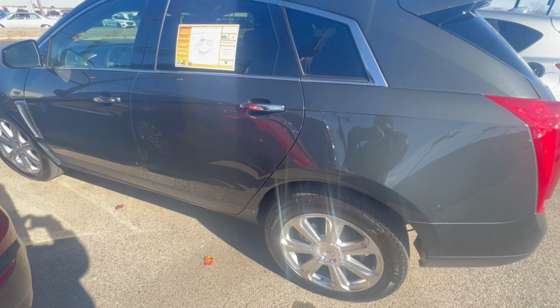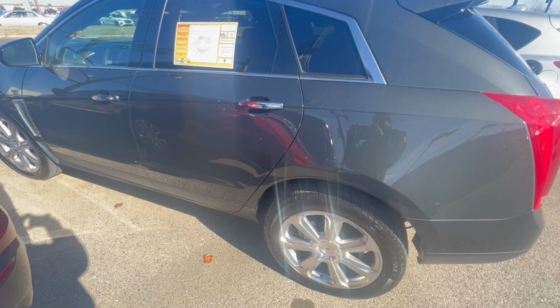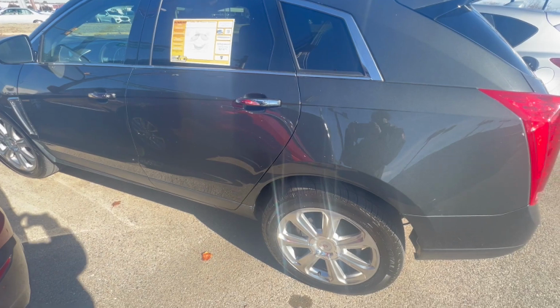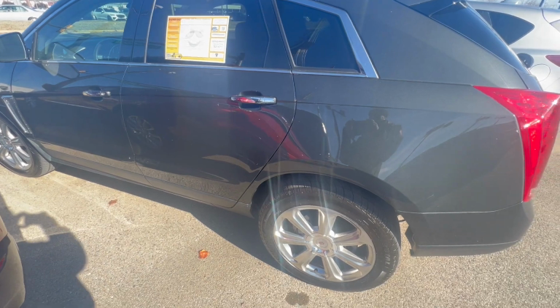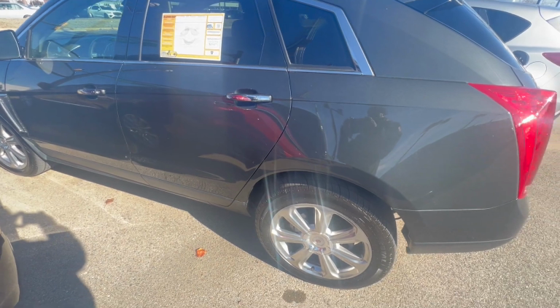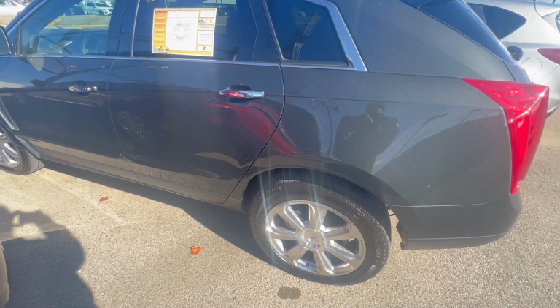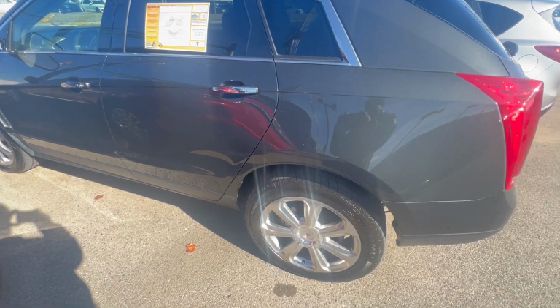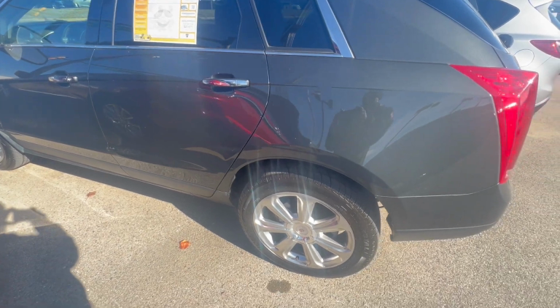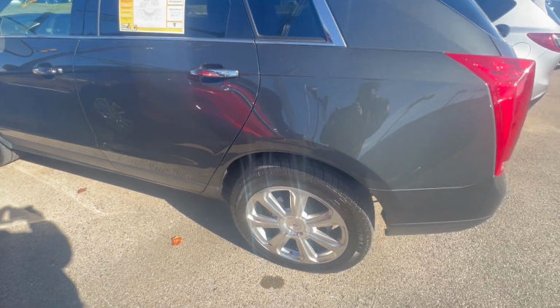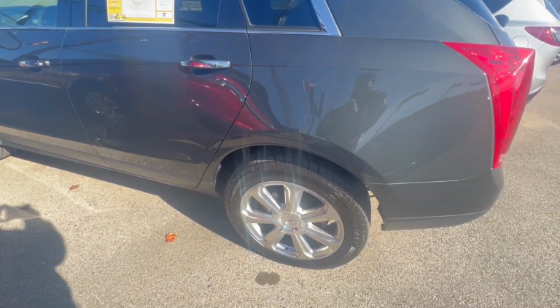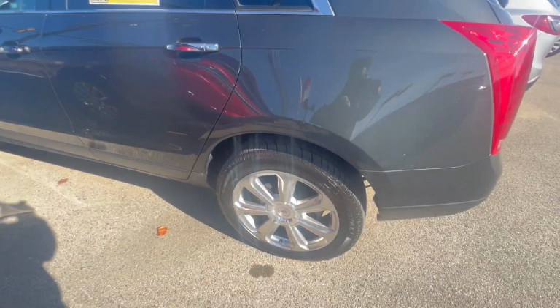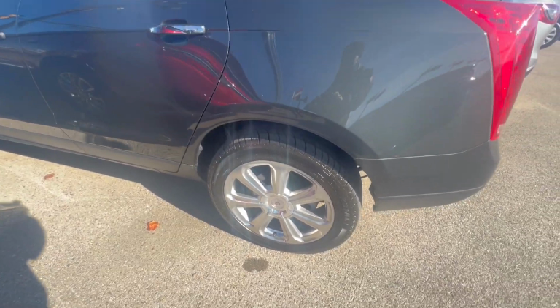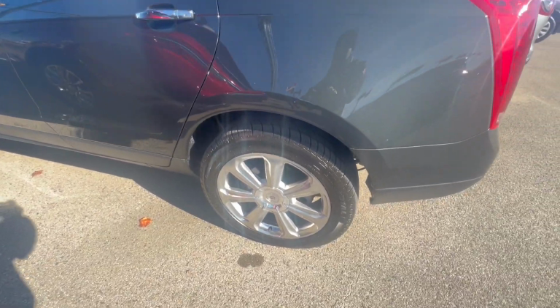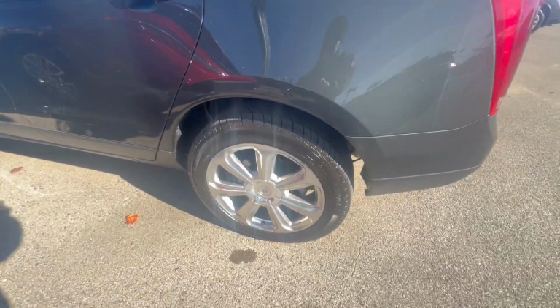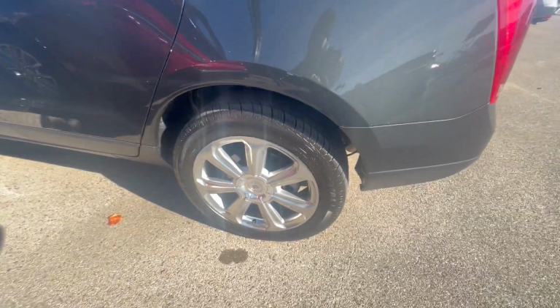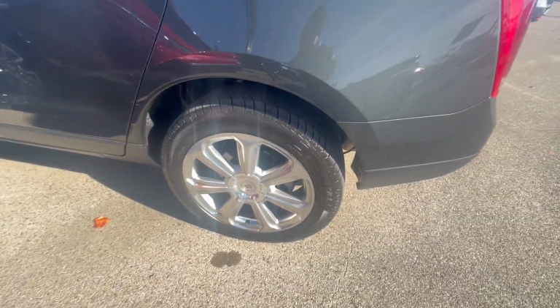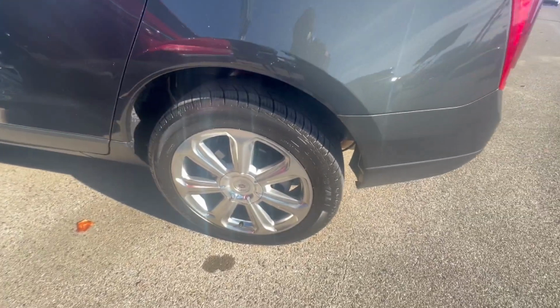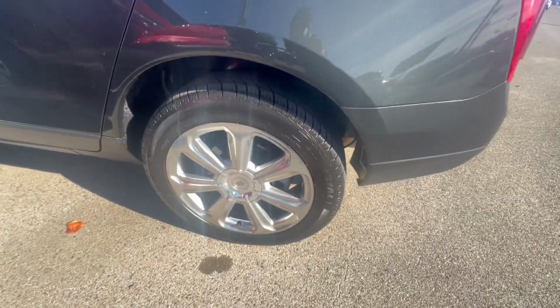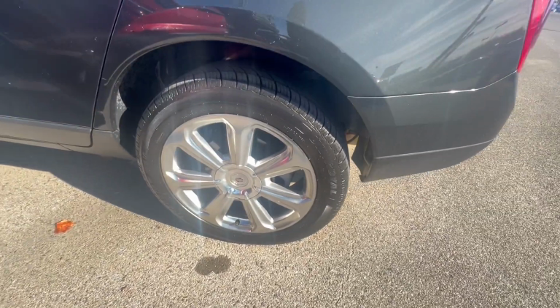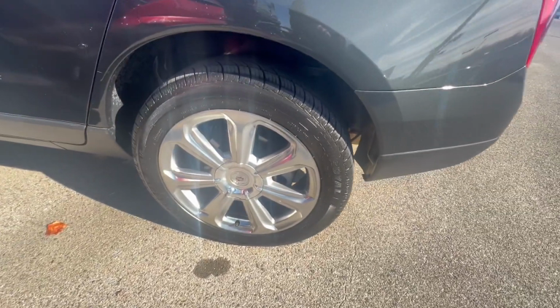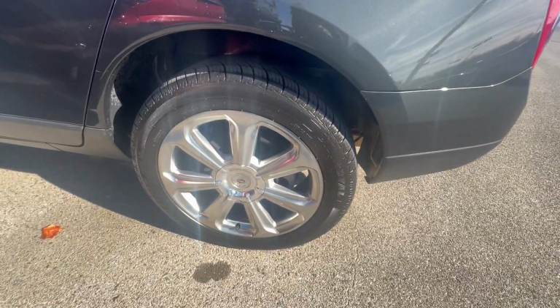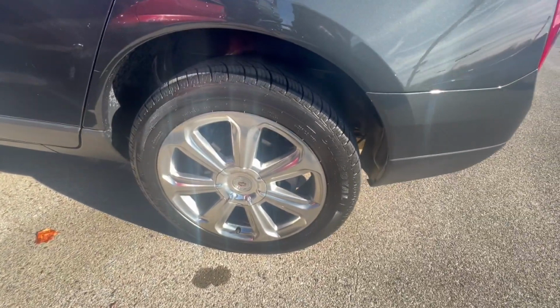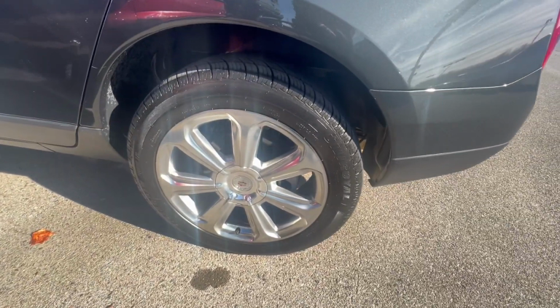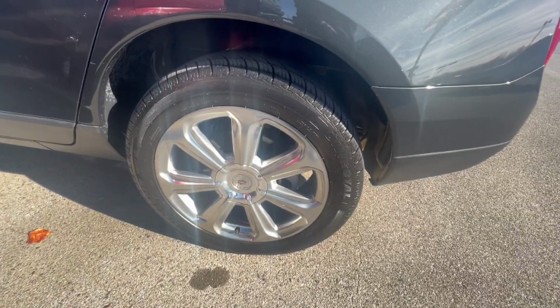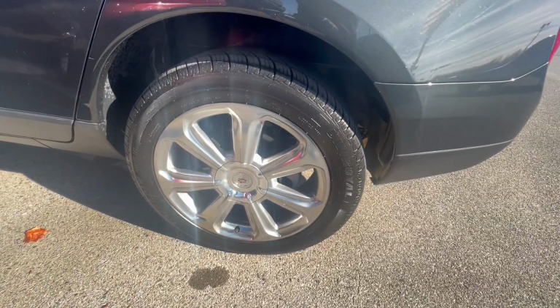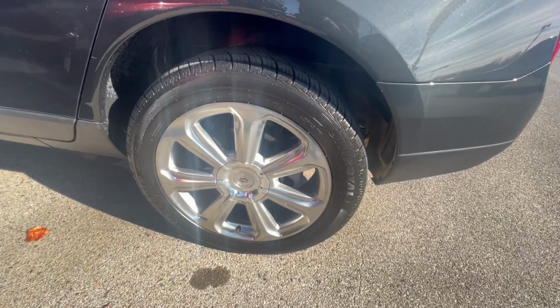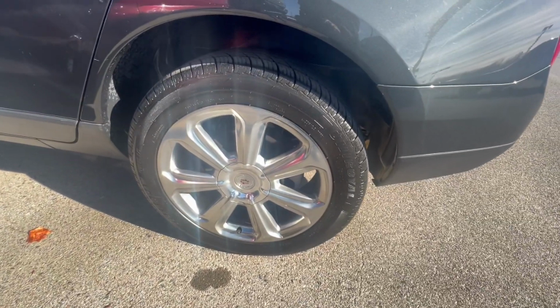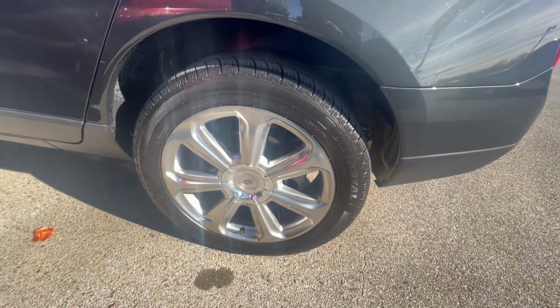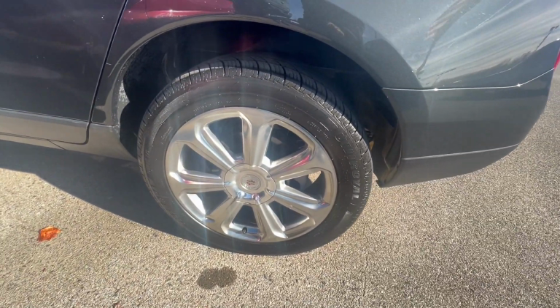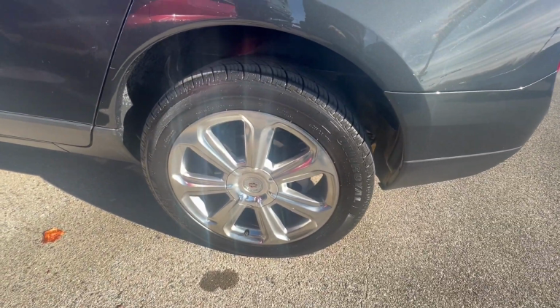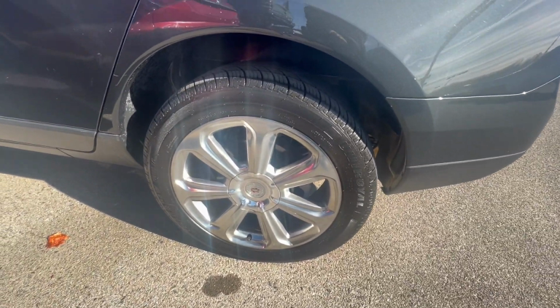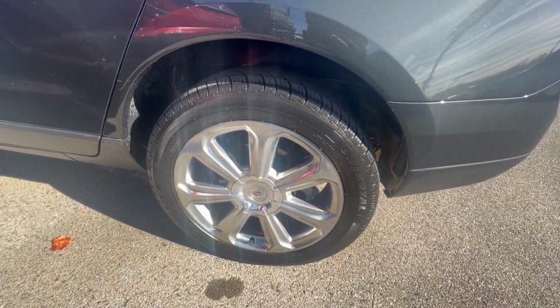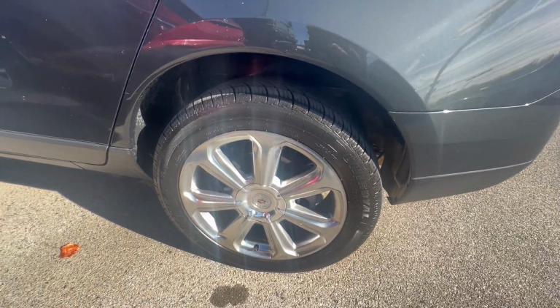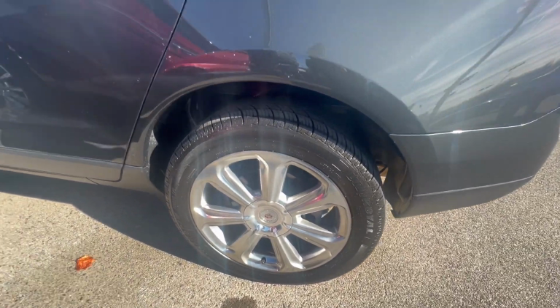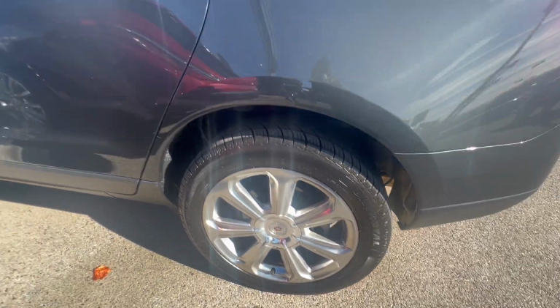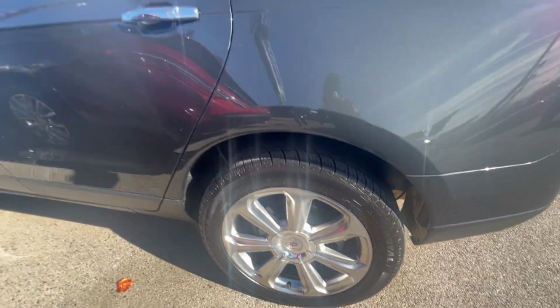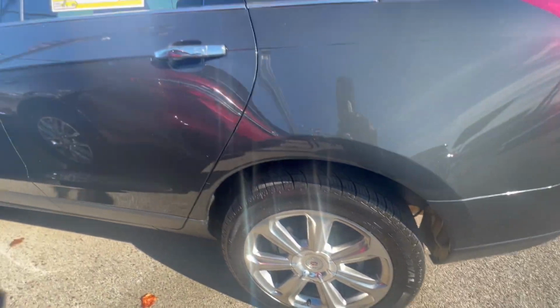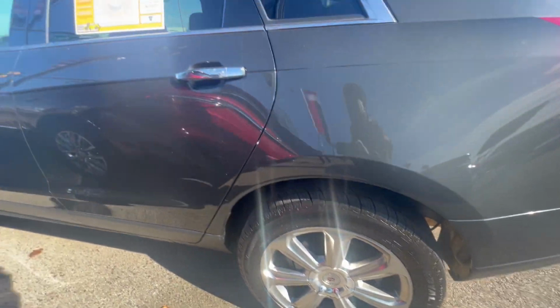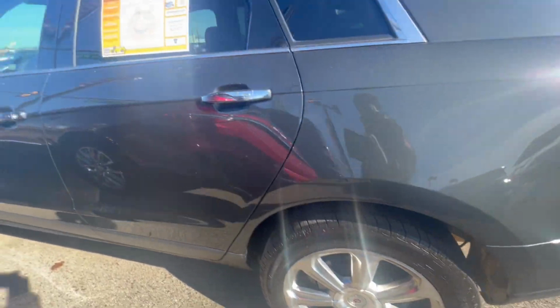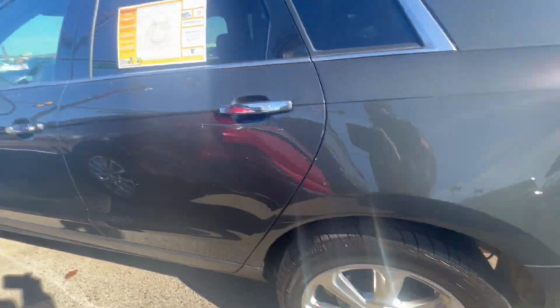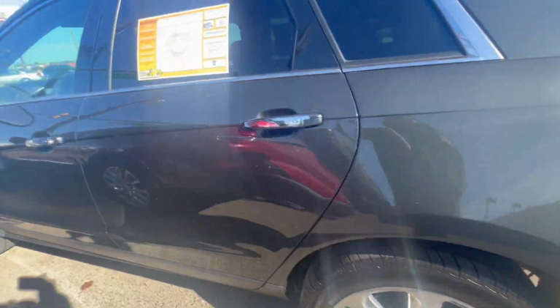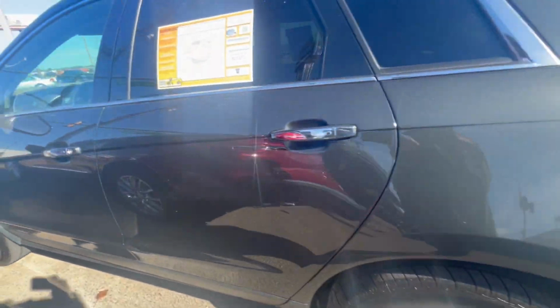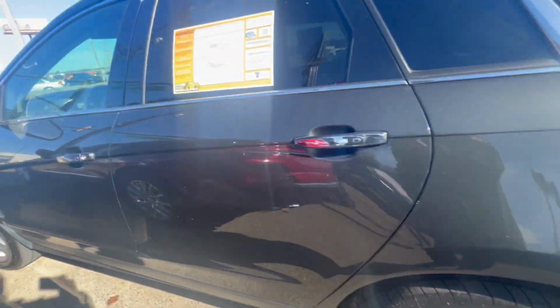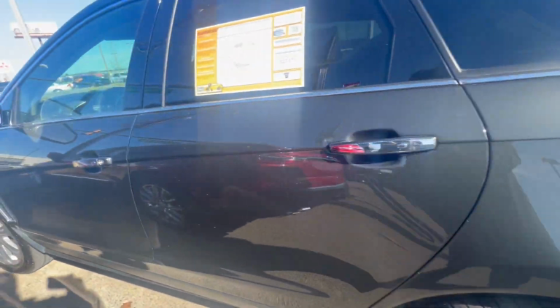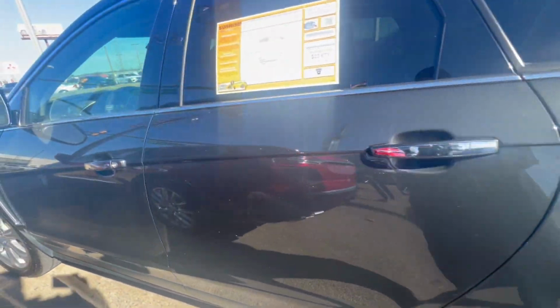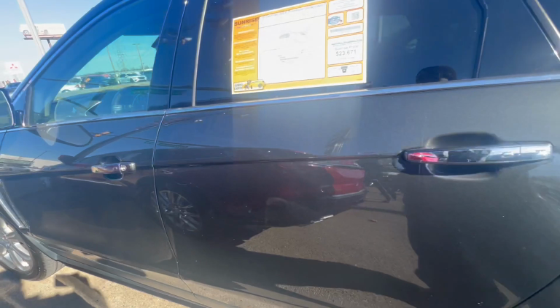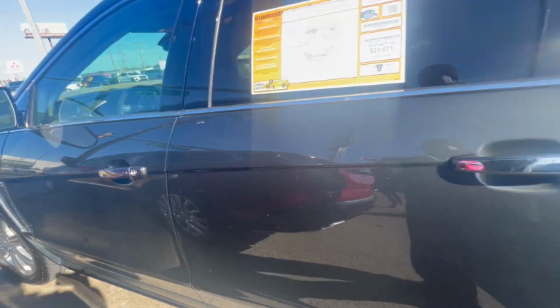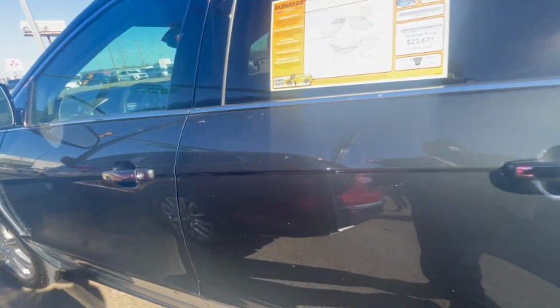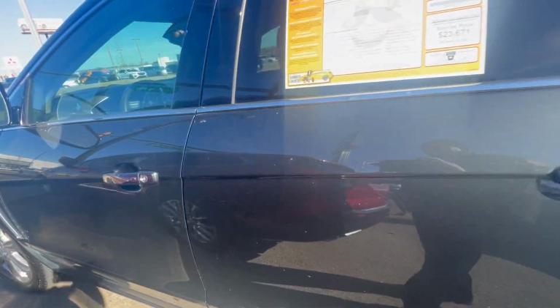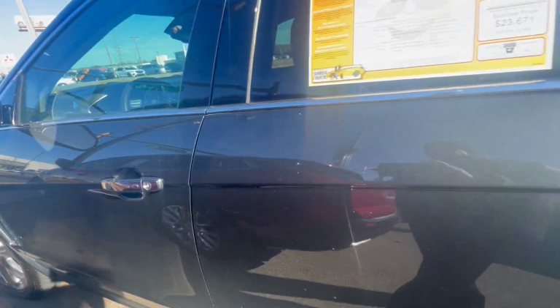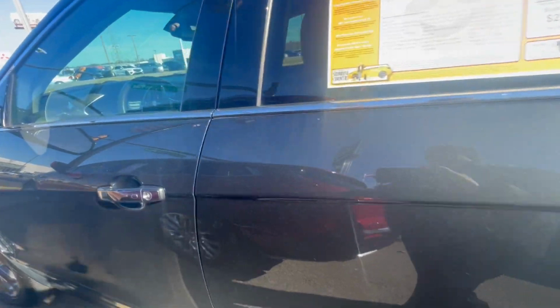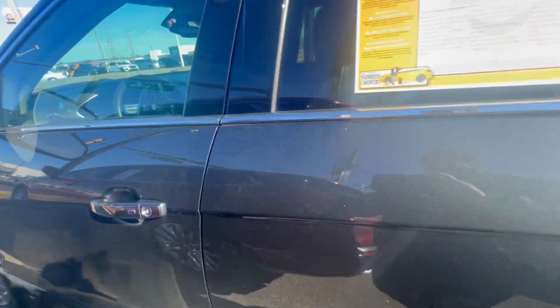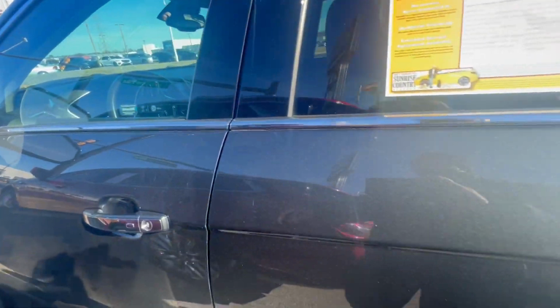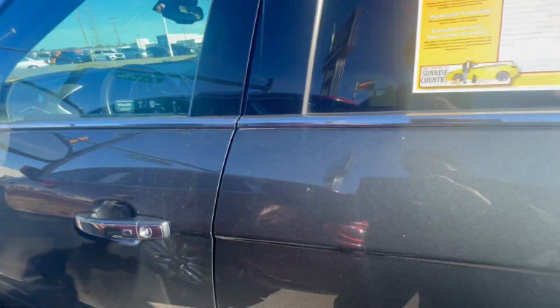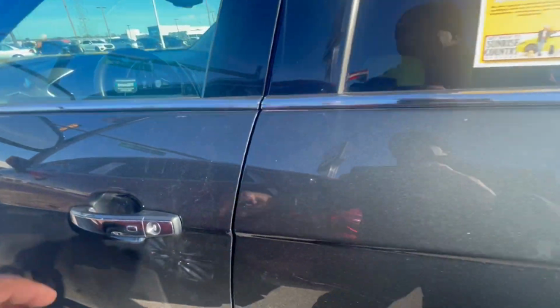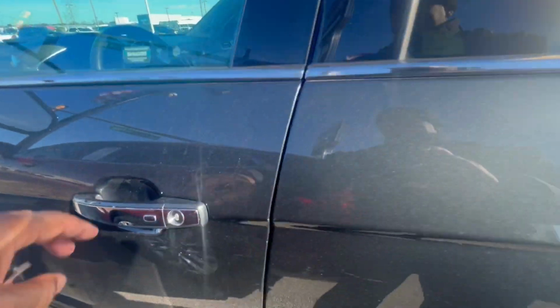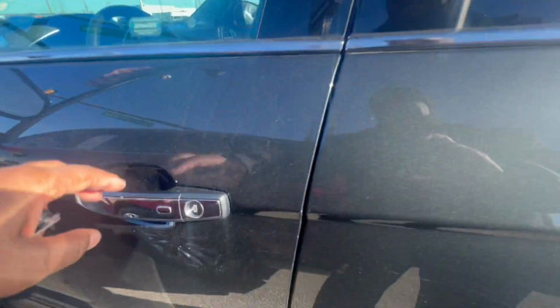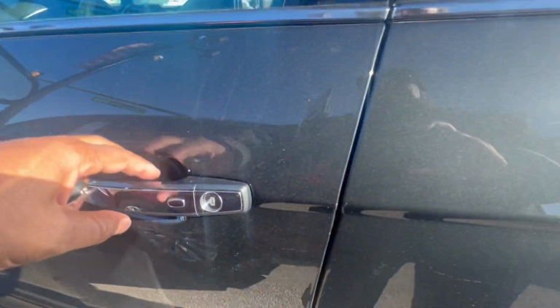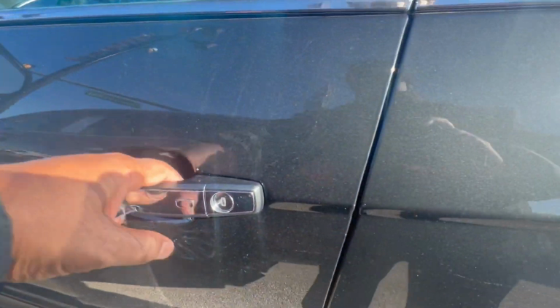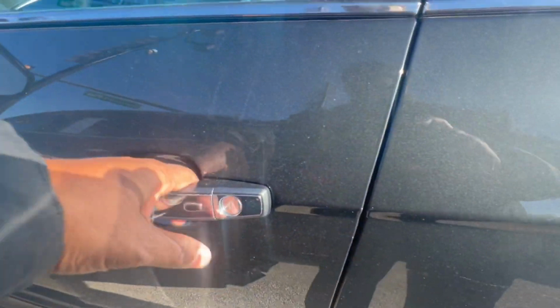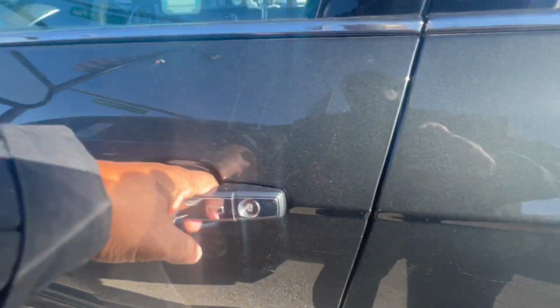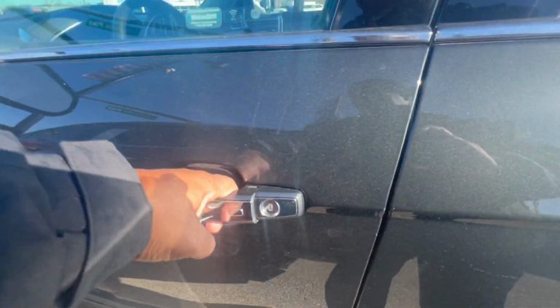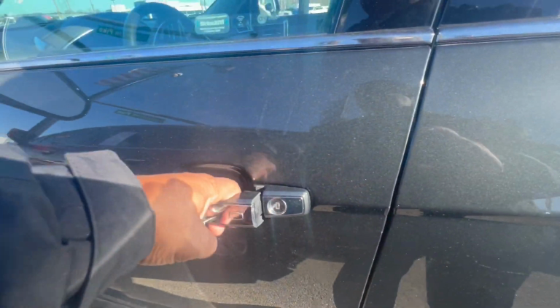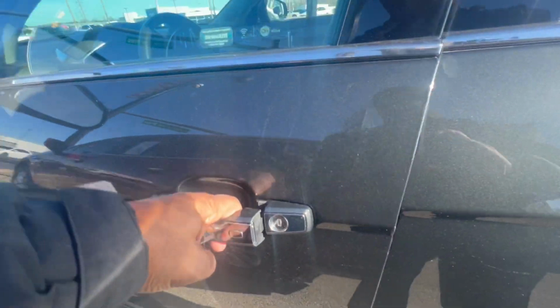Very clean ride. Check out that wheel on this vehicle — this is an awesome ride, guys. 48,000 miles.